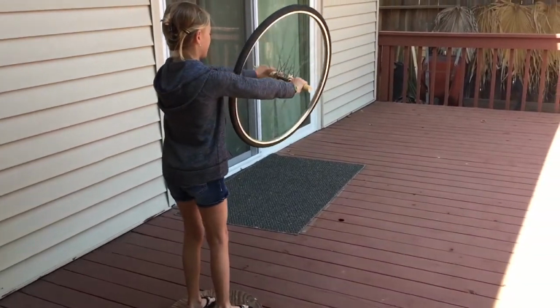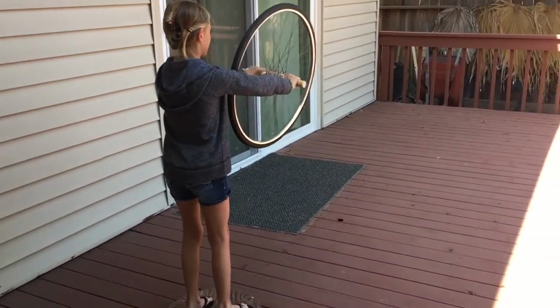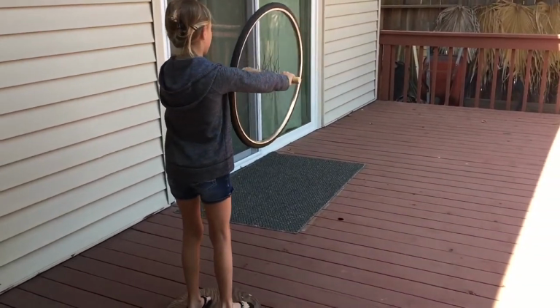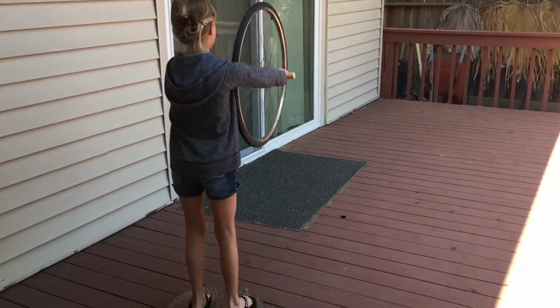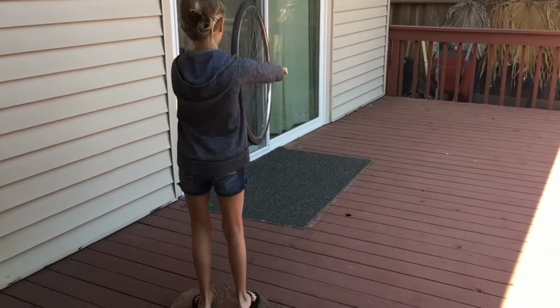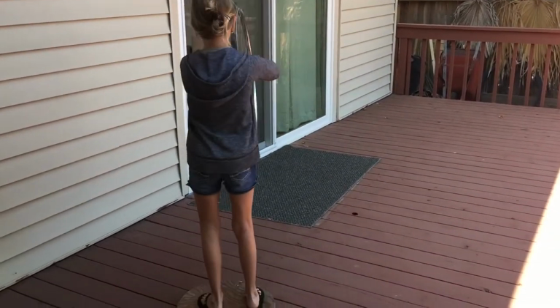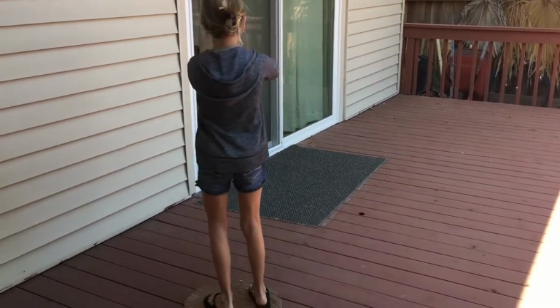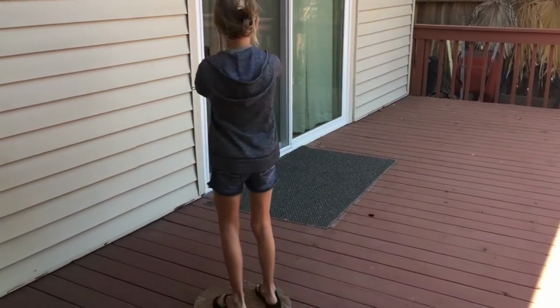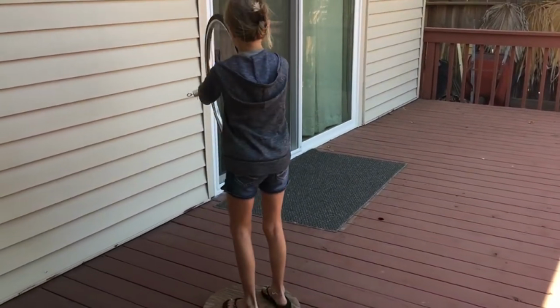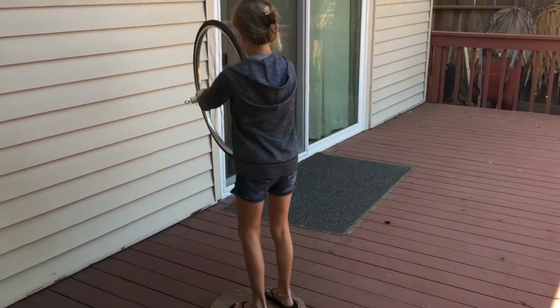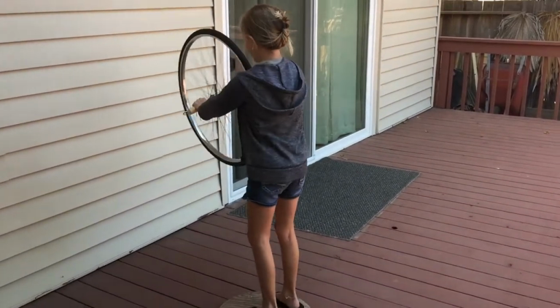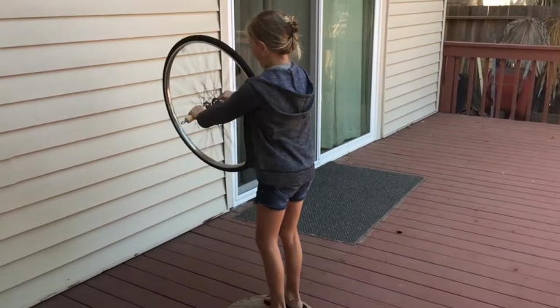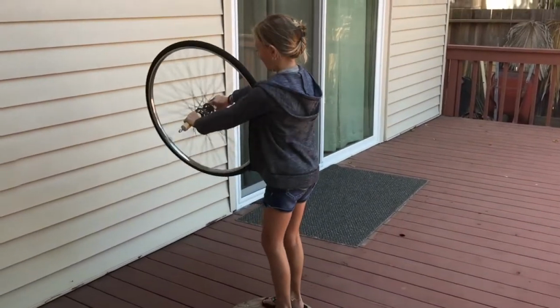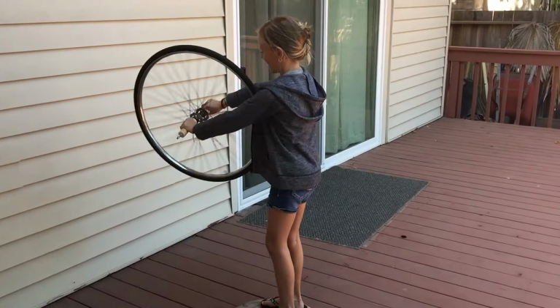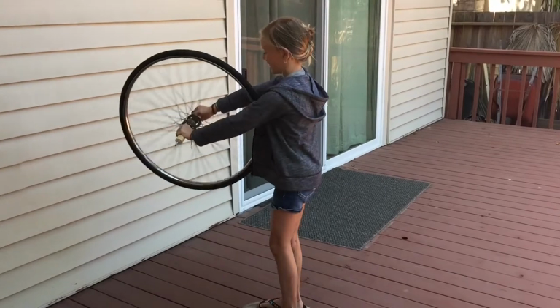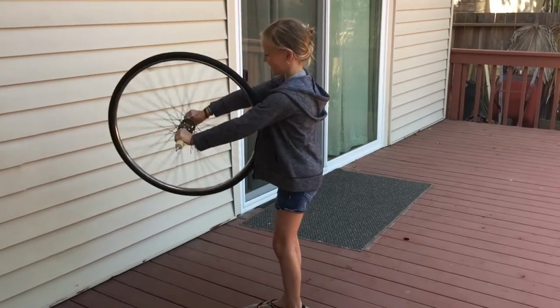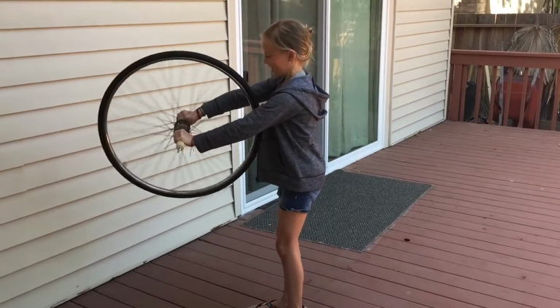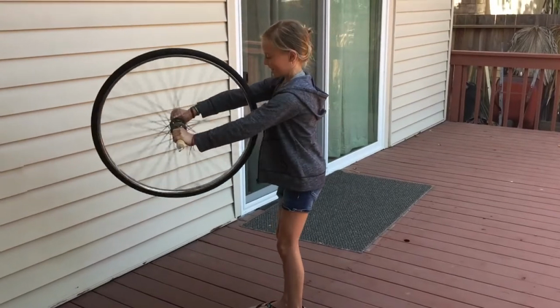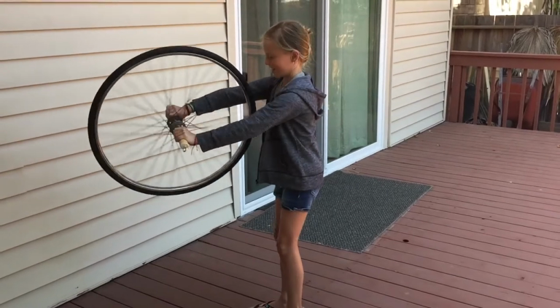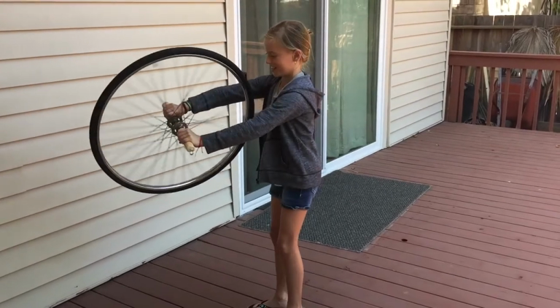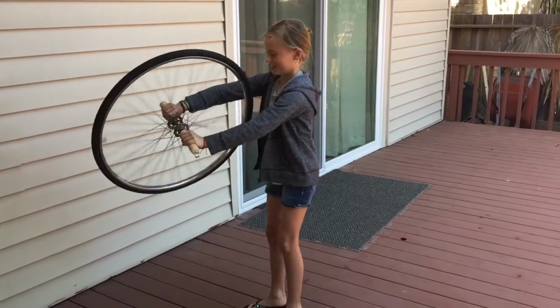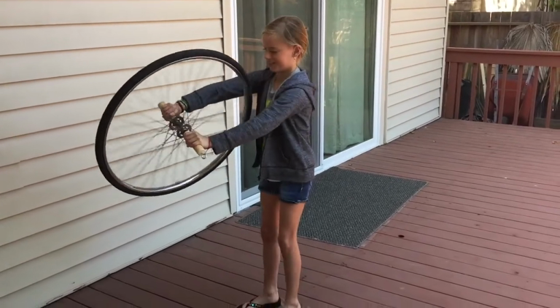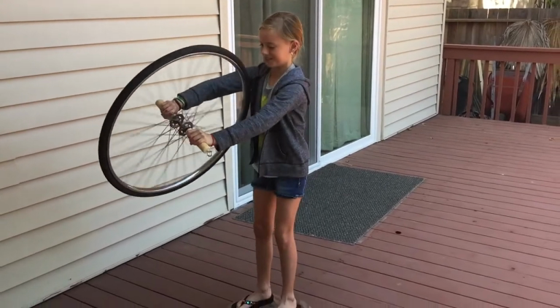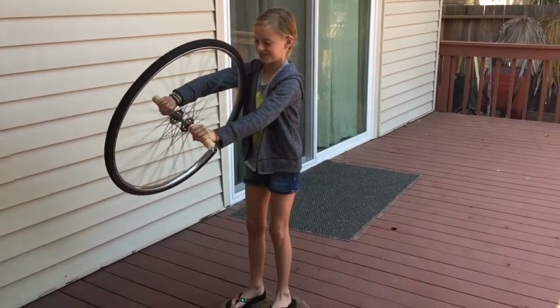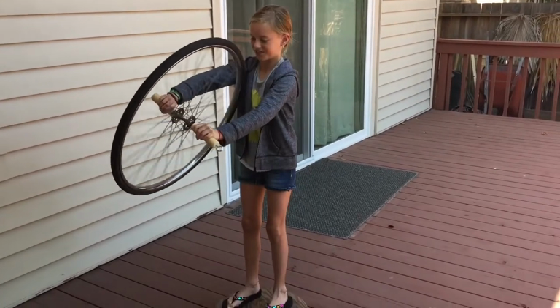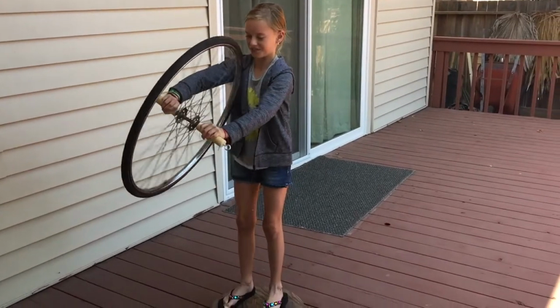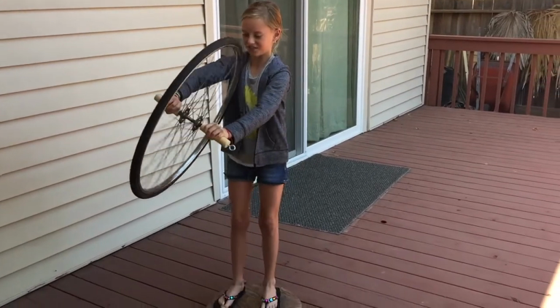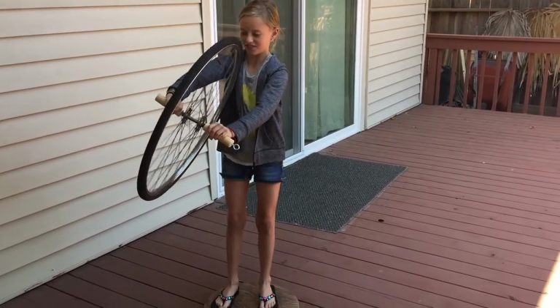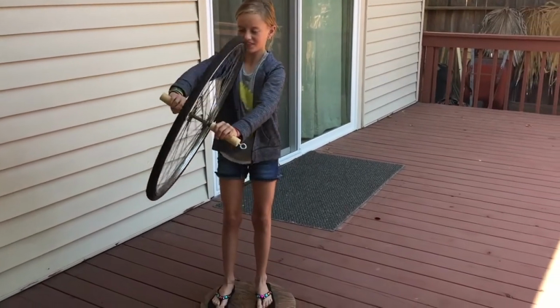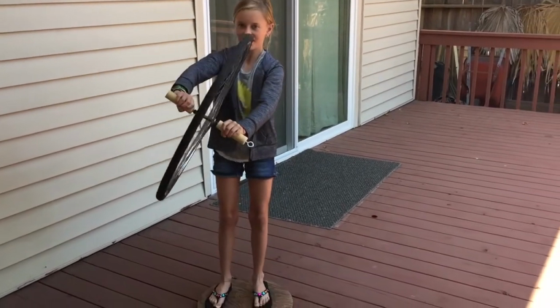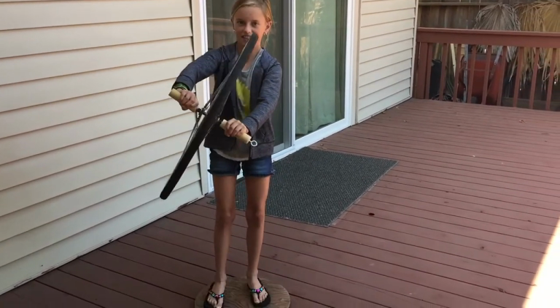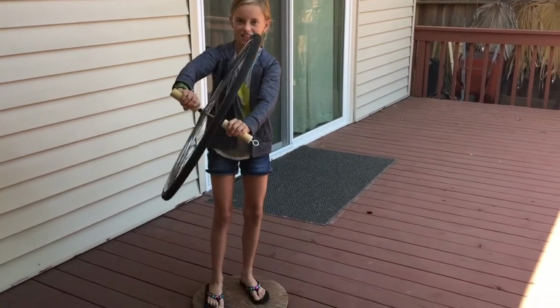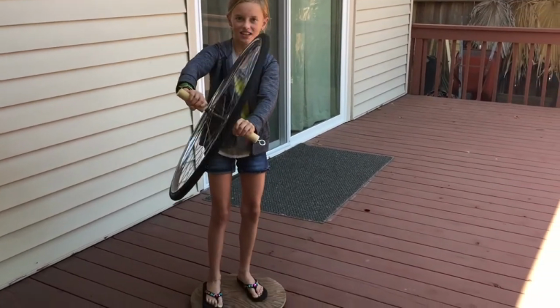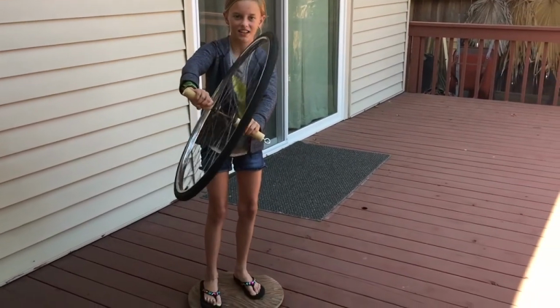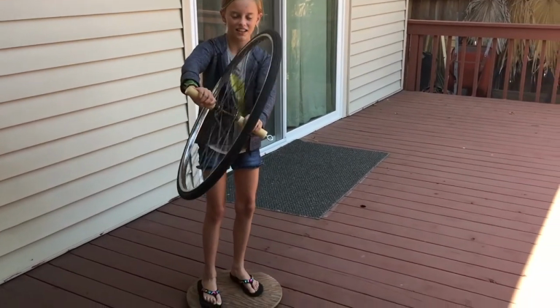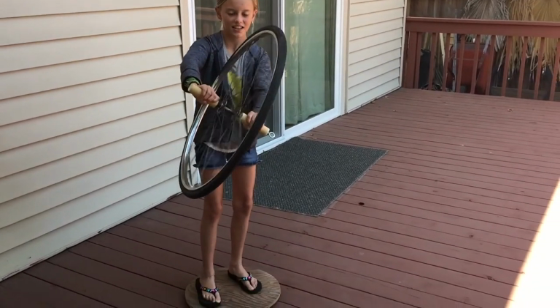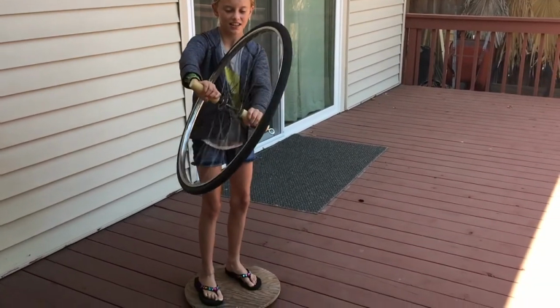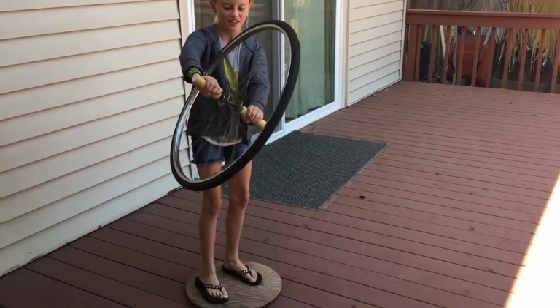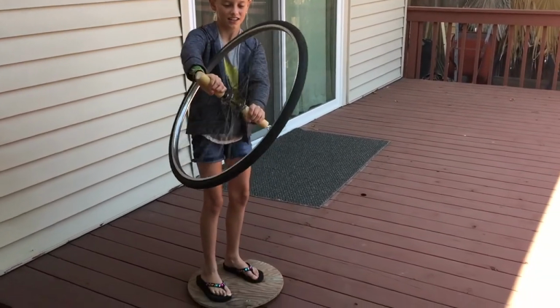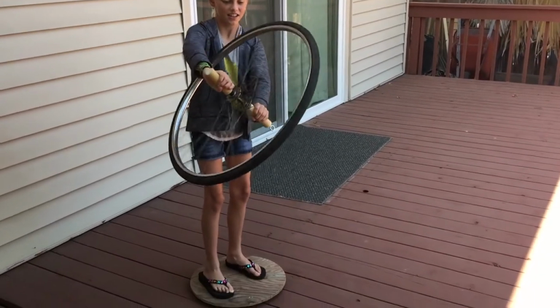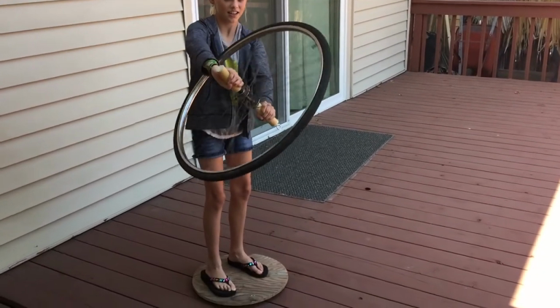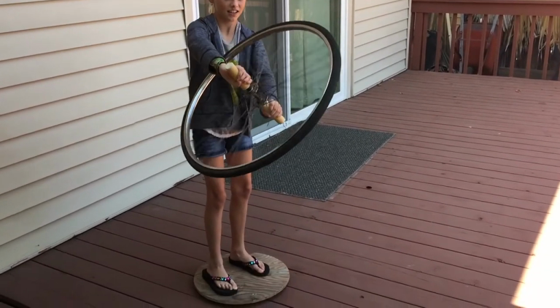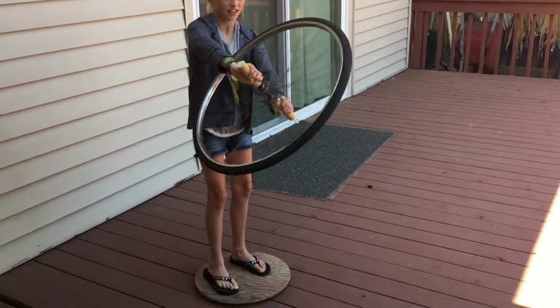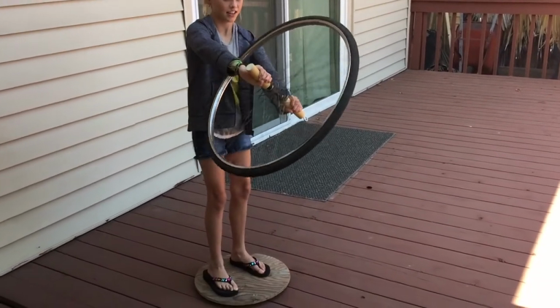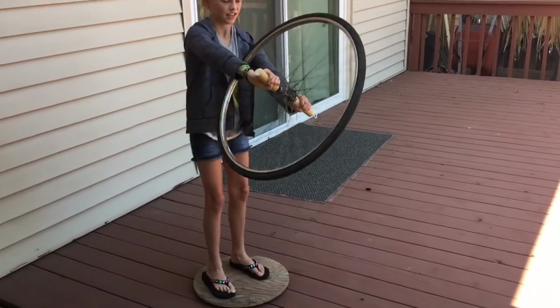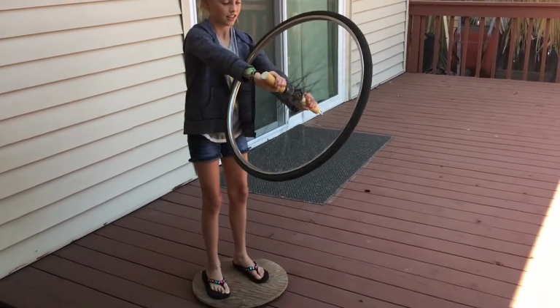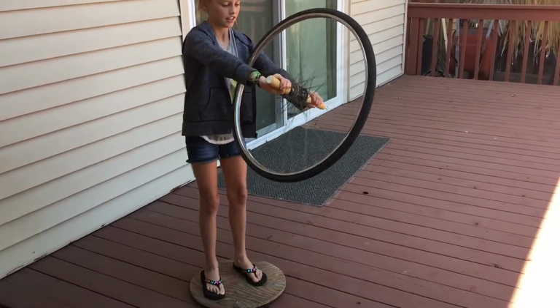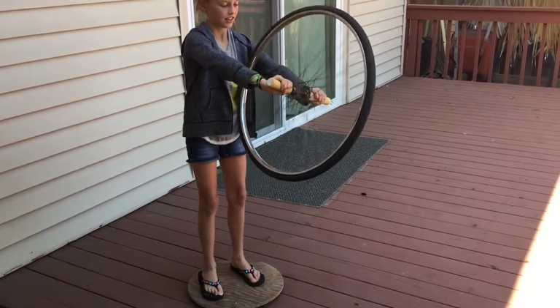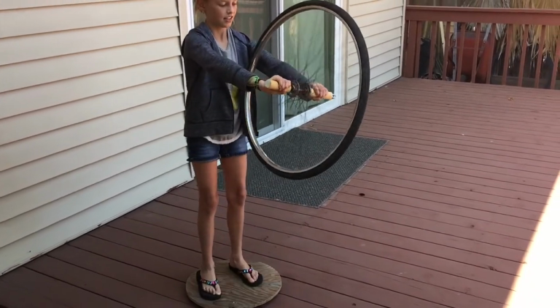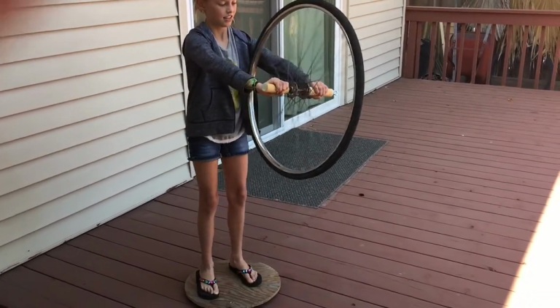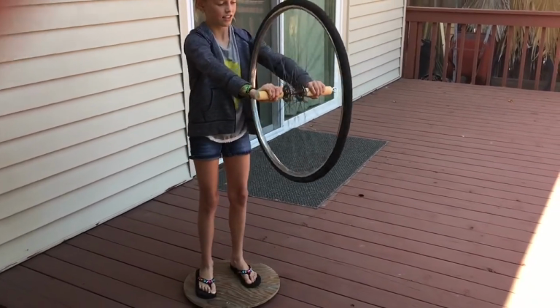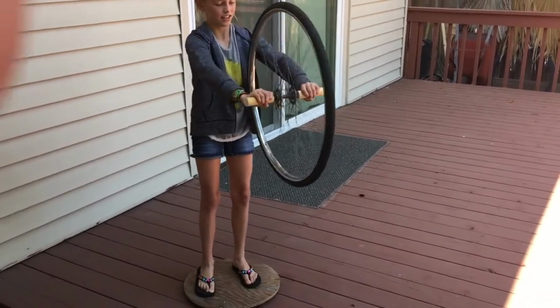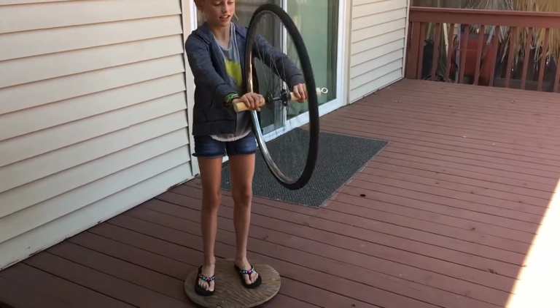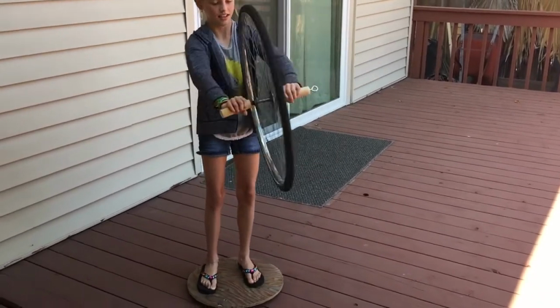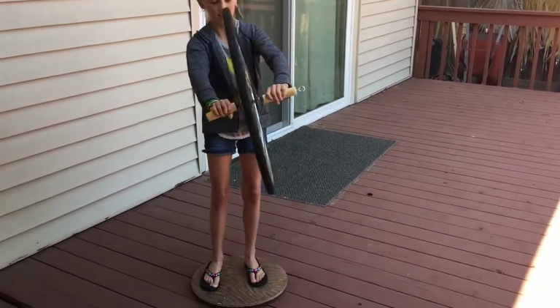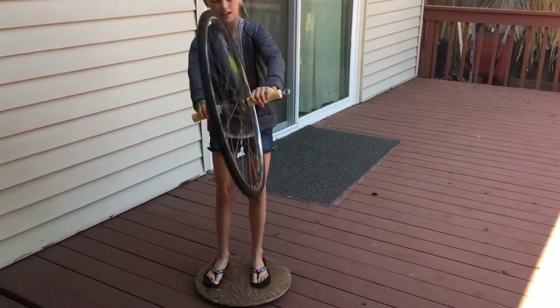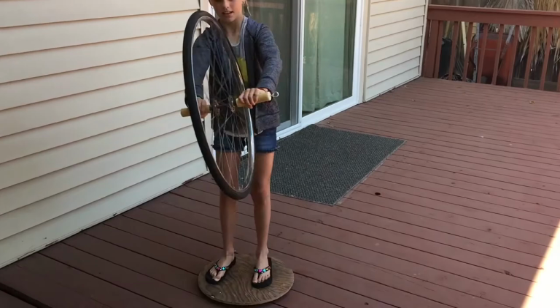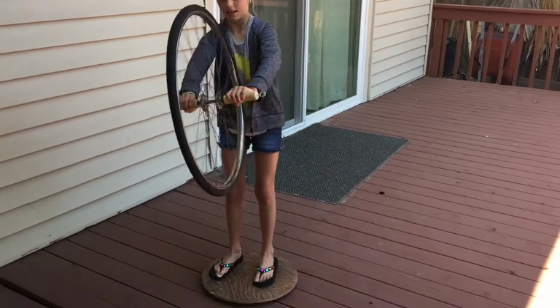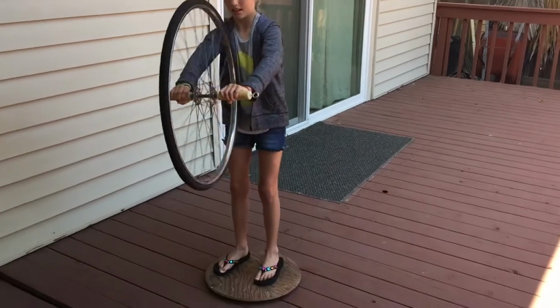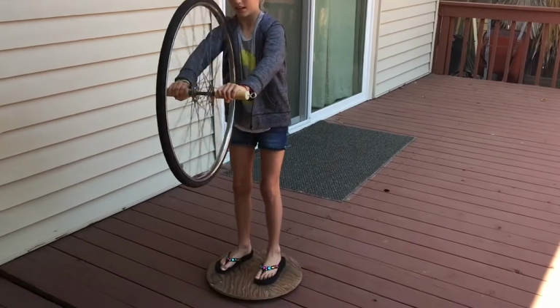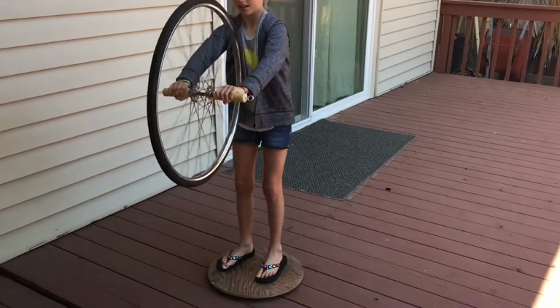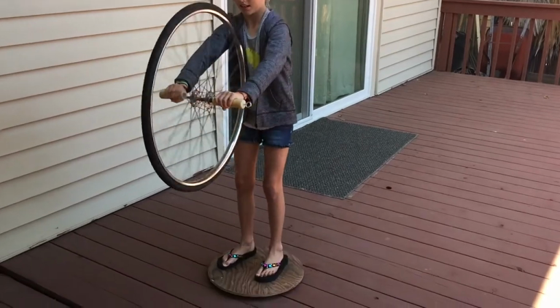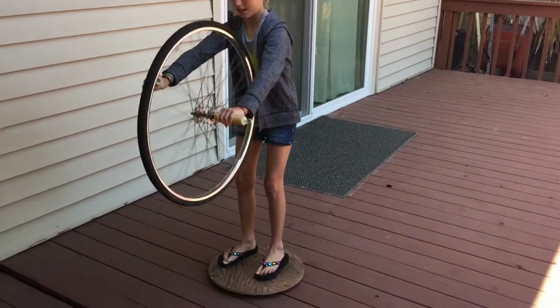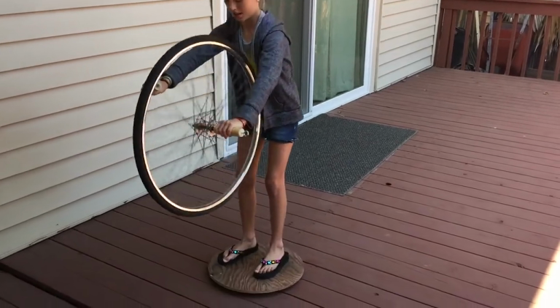Isn't it a weird feeling? Yeah. So you're controlling it because of the angular momentum of the tire, and then you can stop it if you go straight, right?